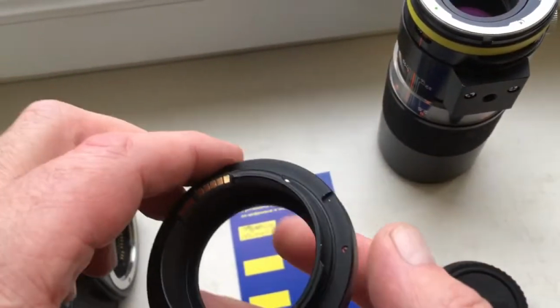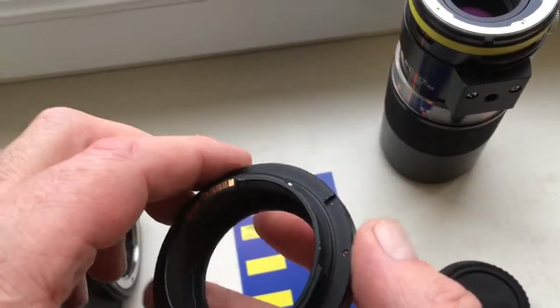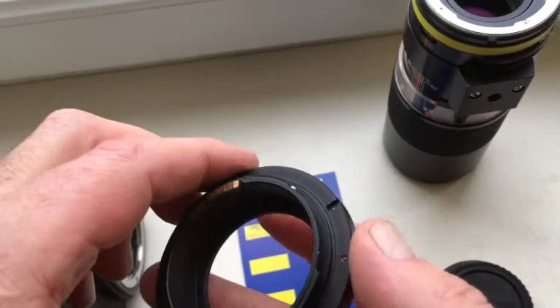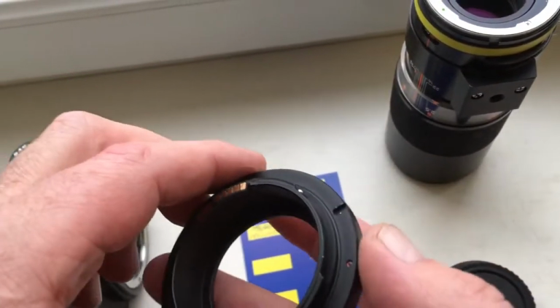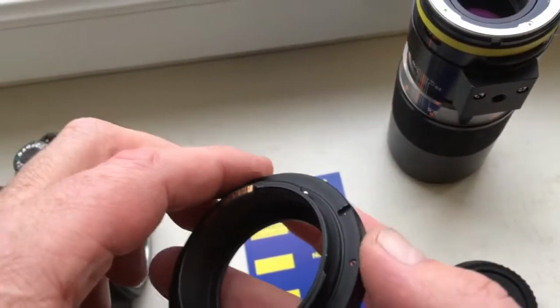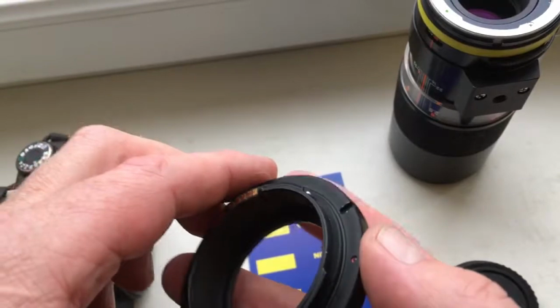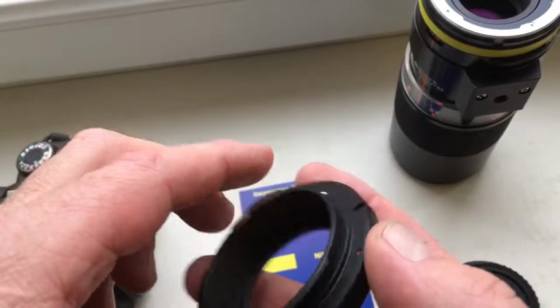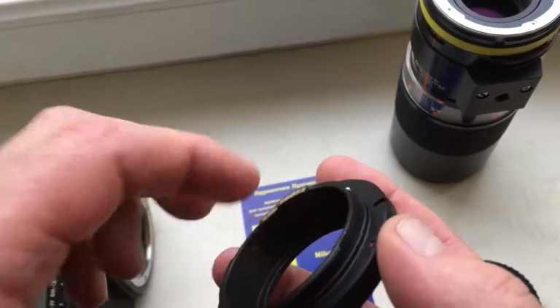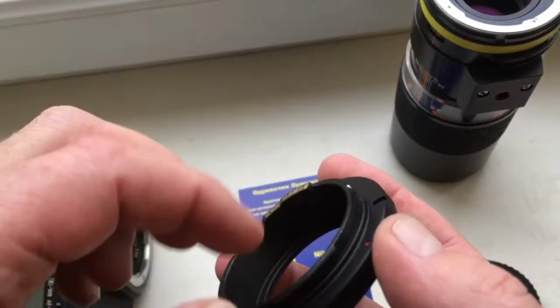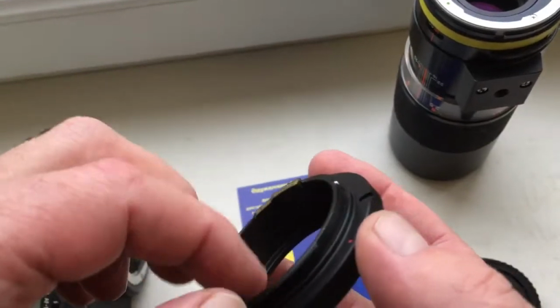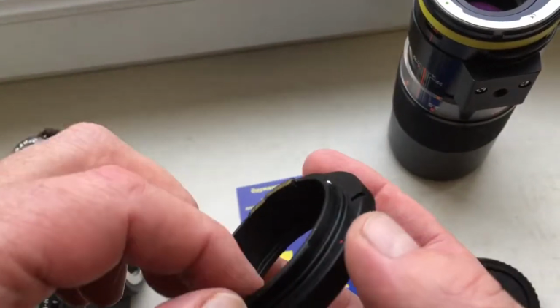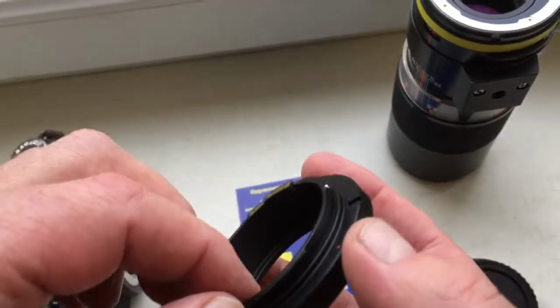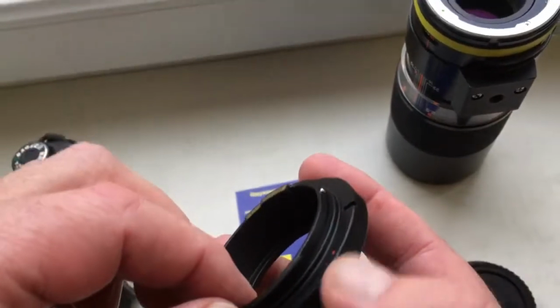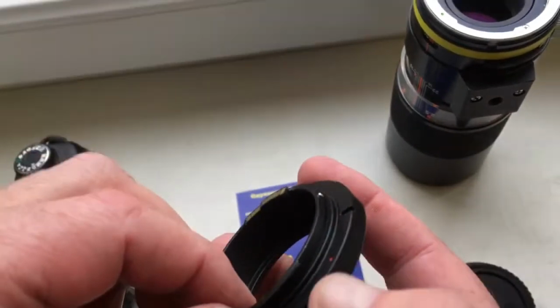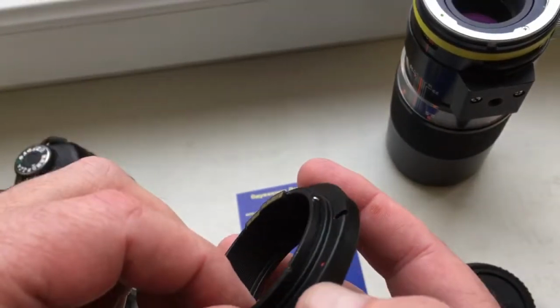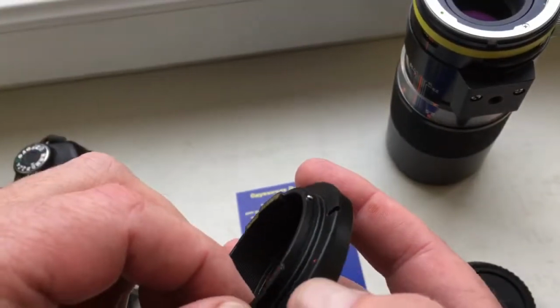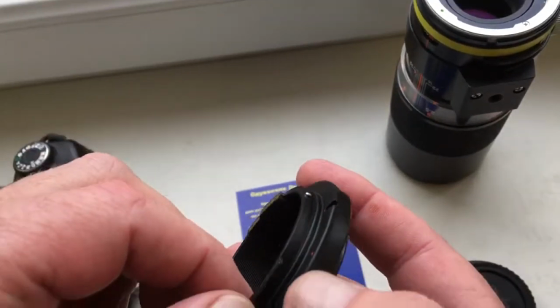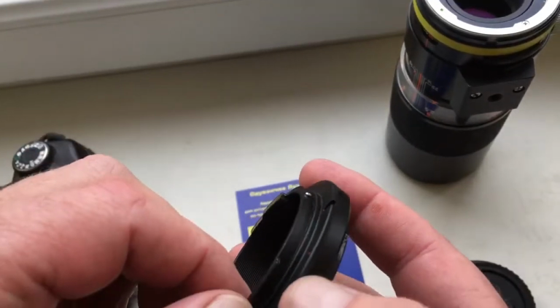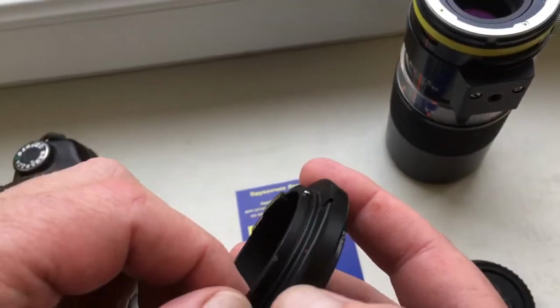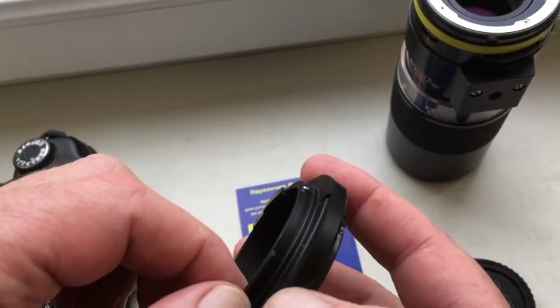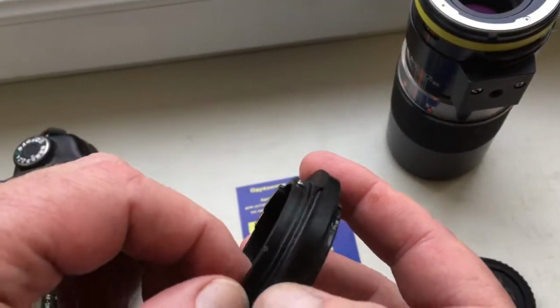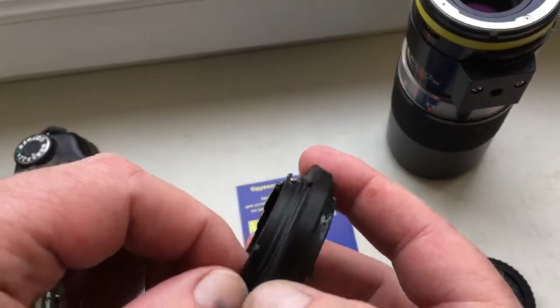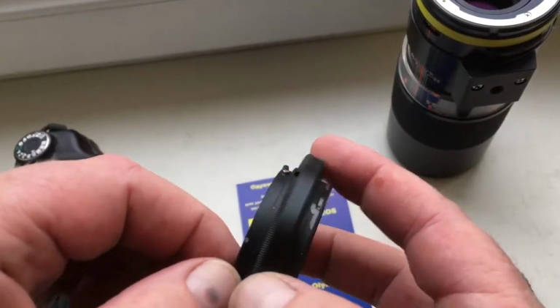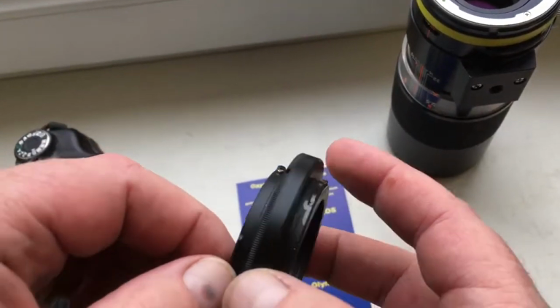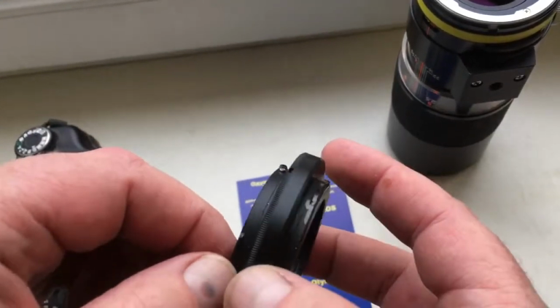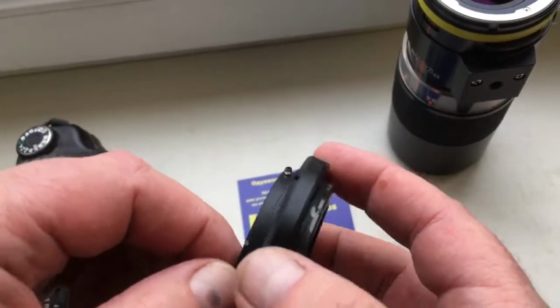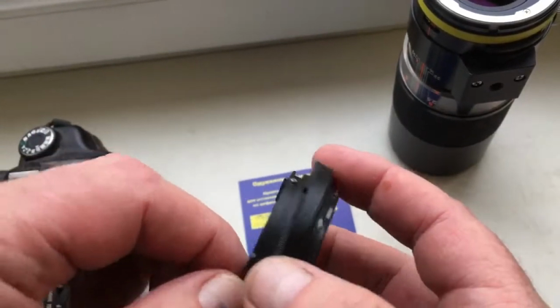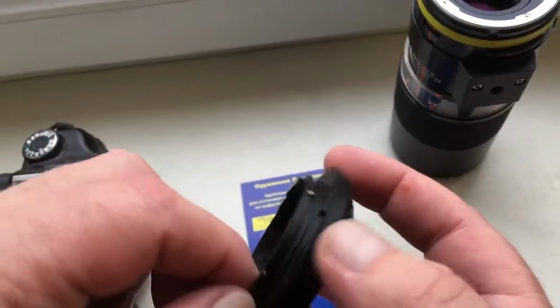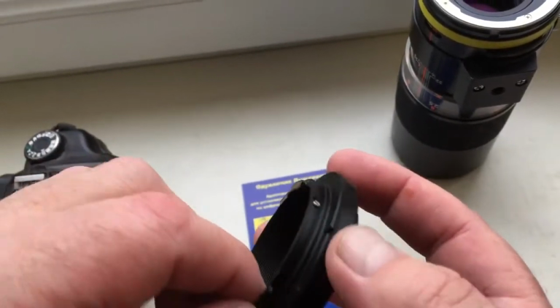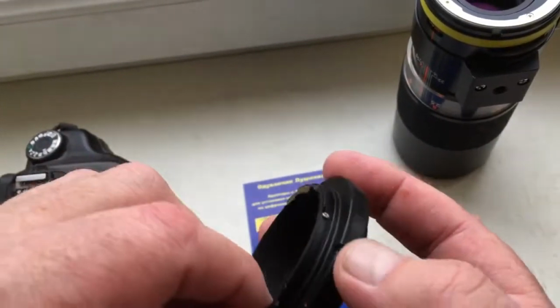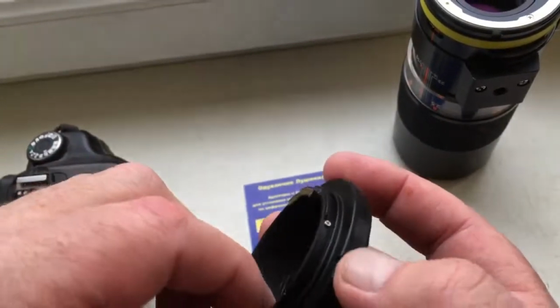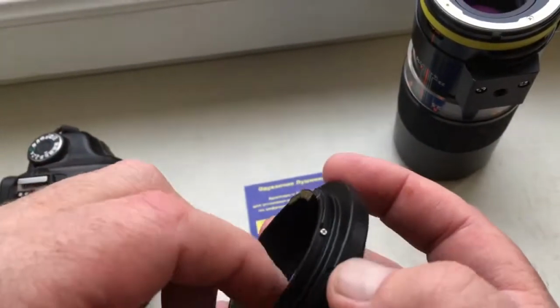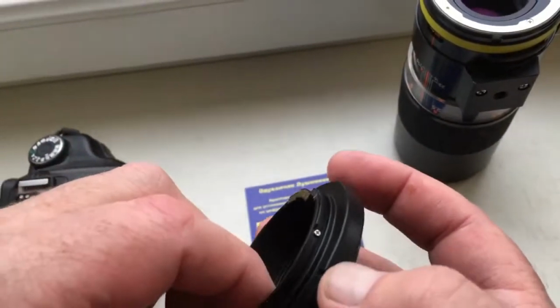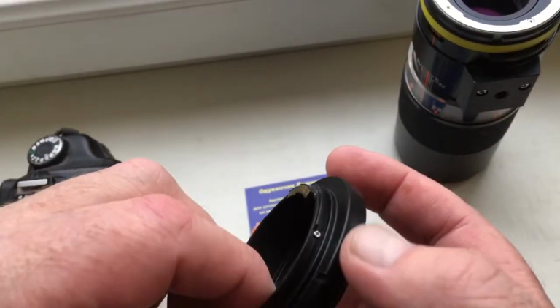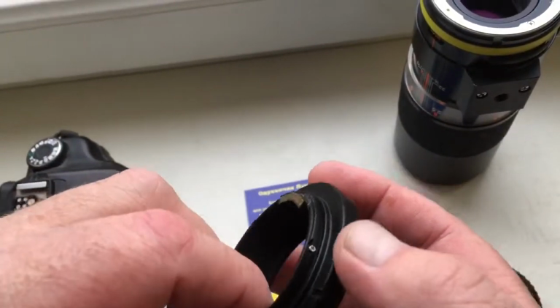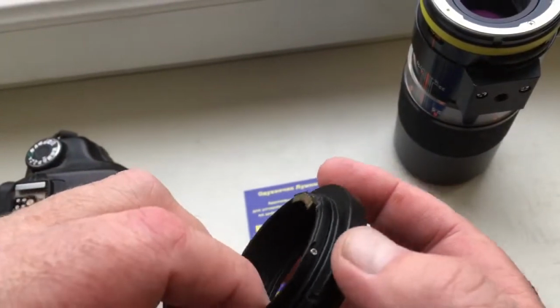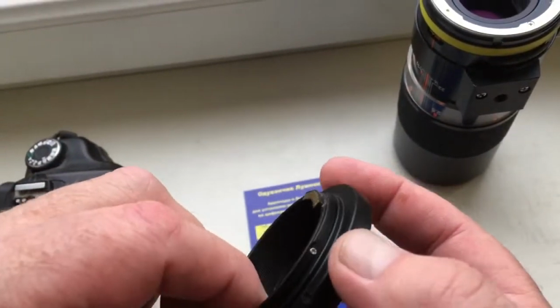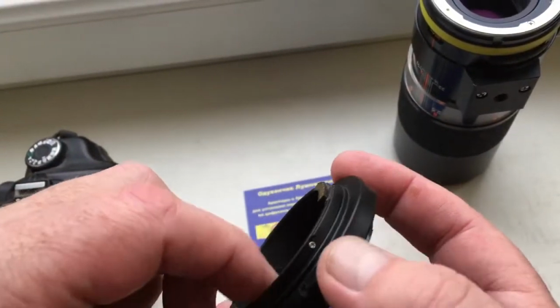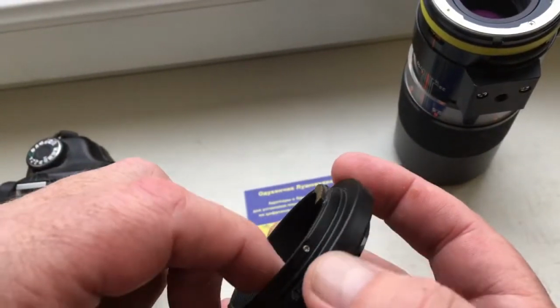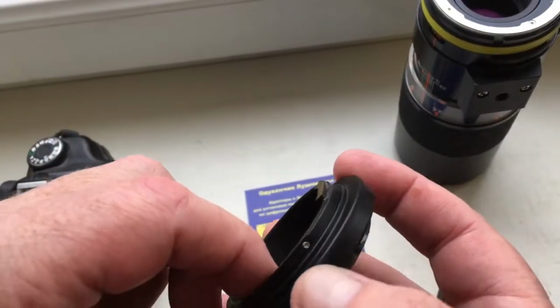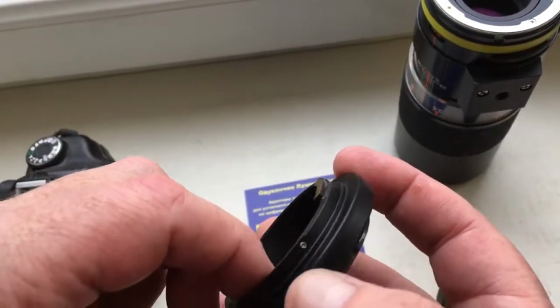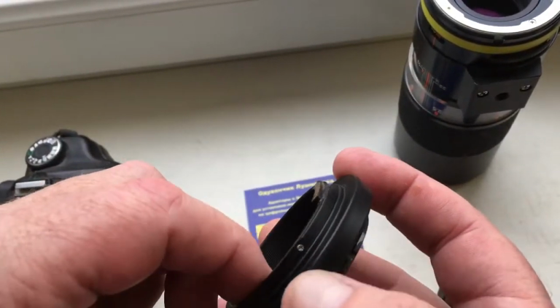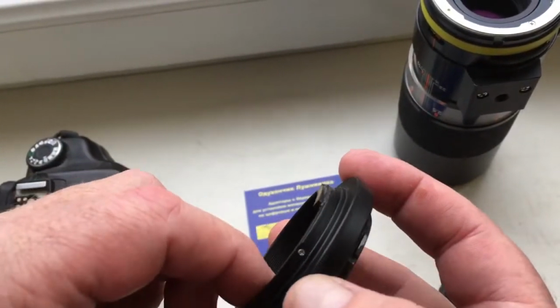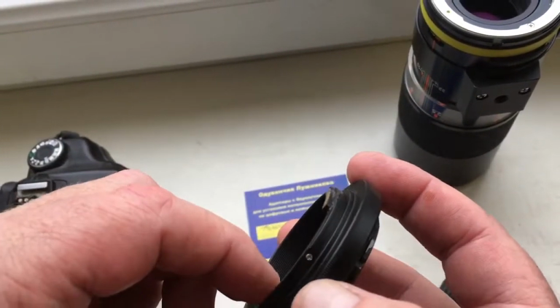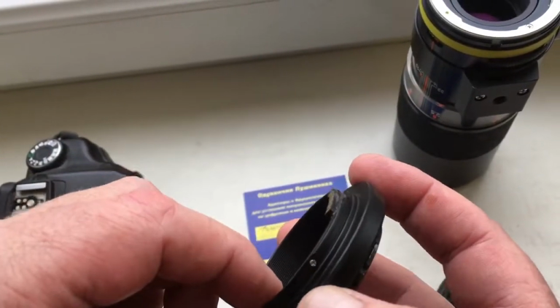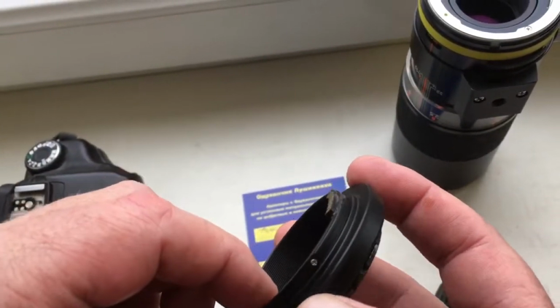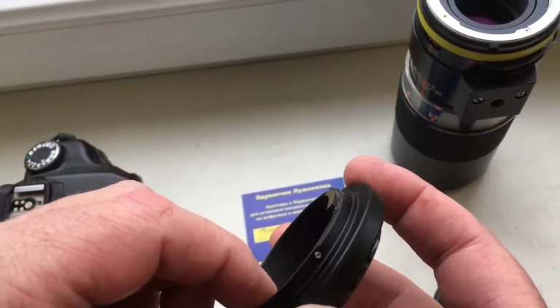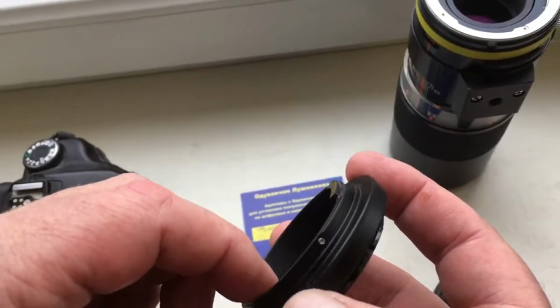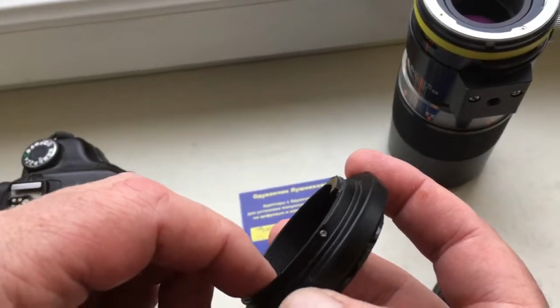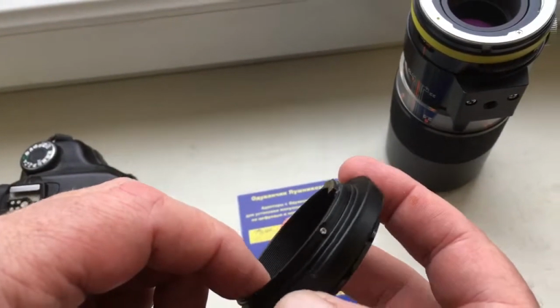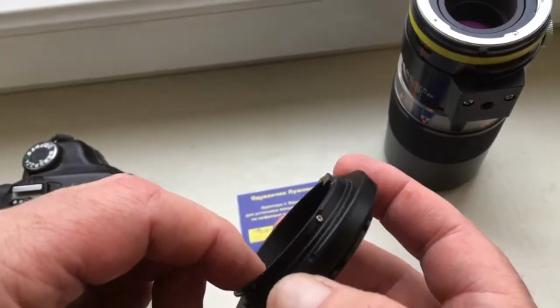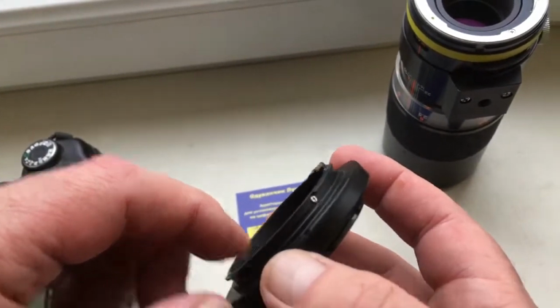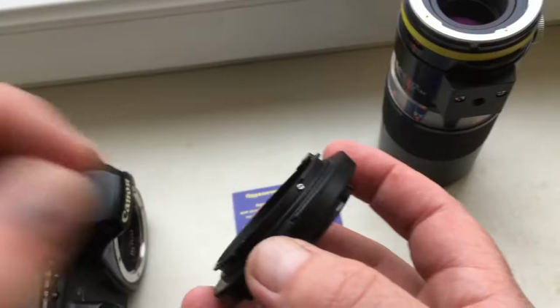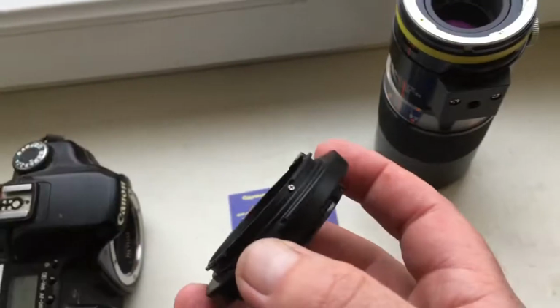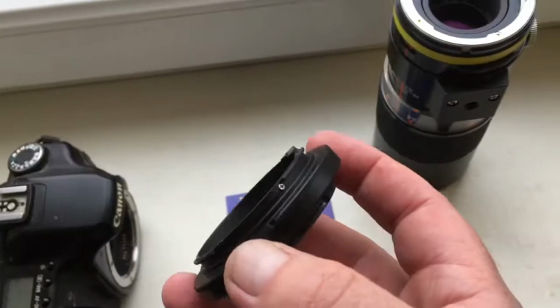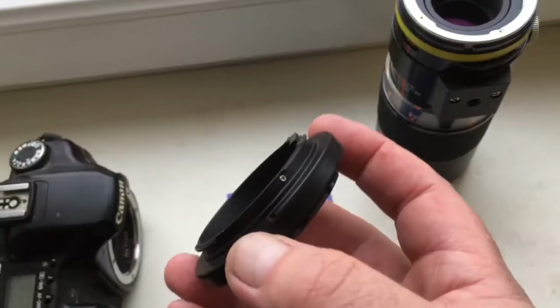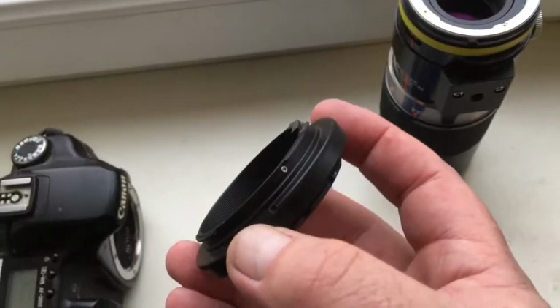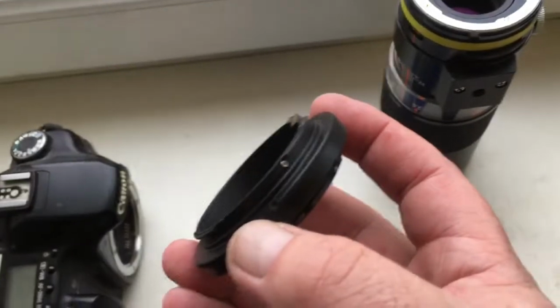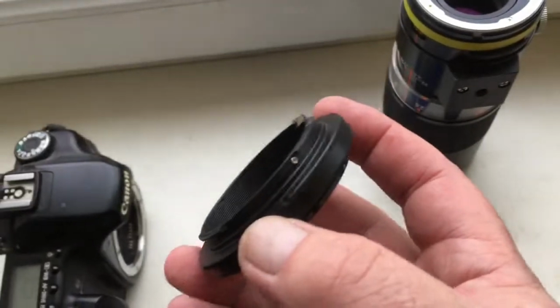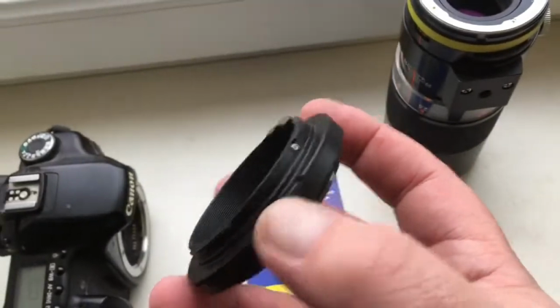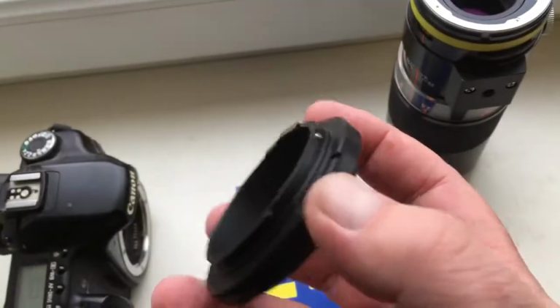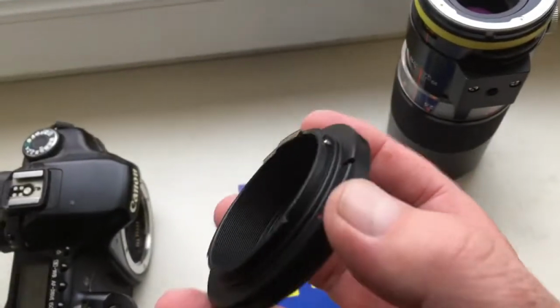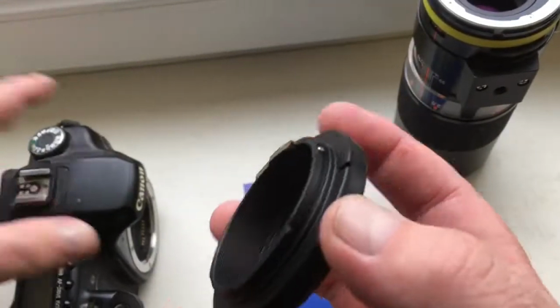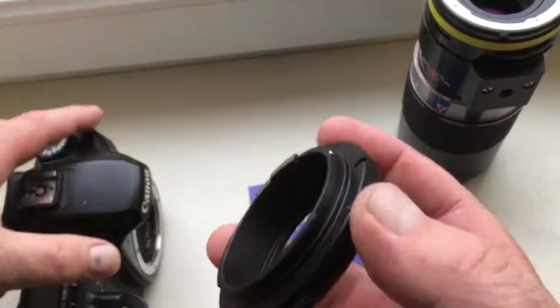The adapter is made very tight. First, insert the adapter into the camera.